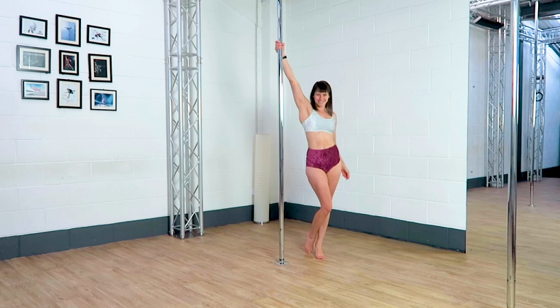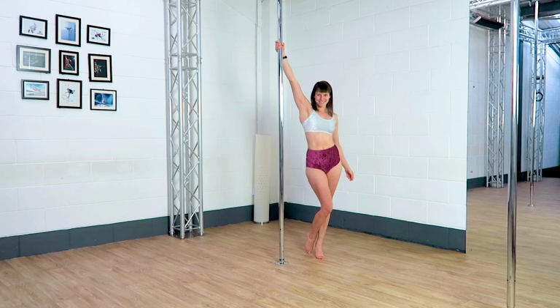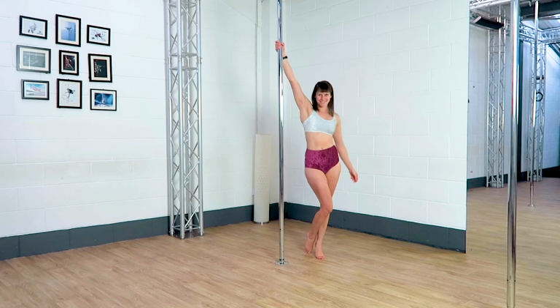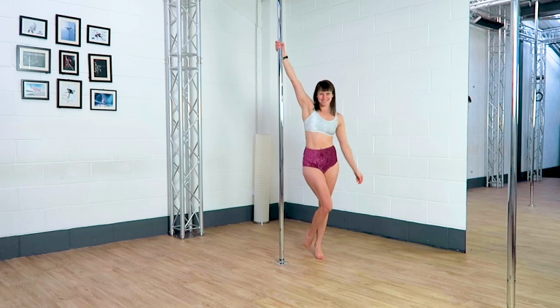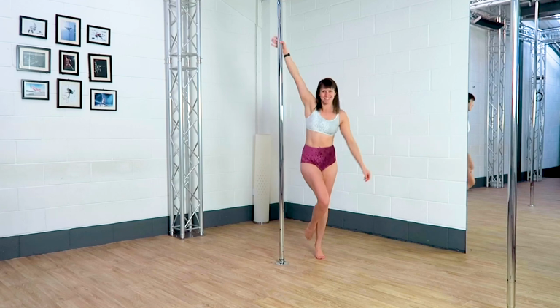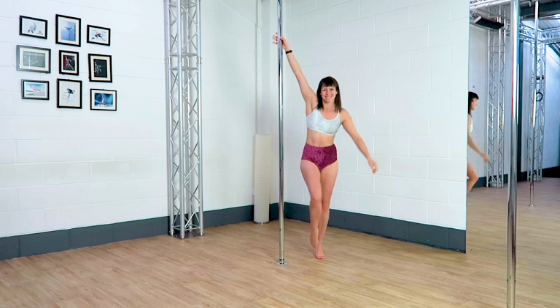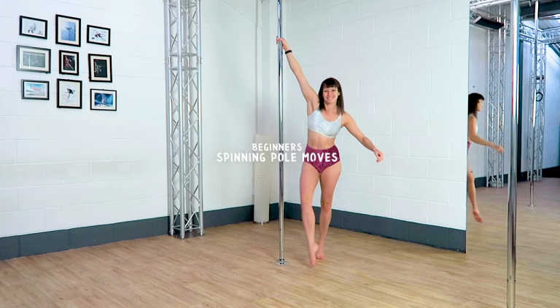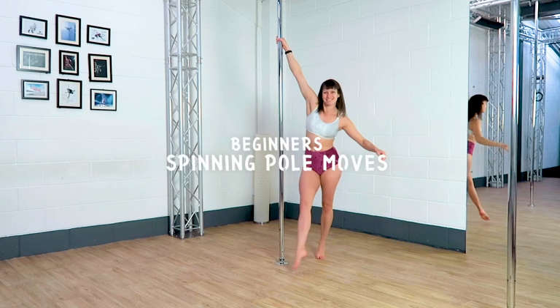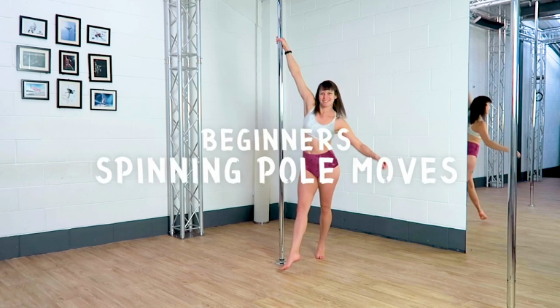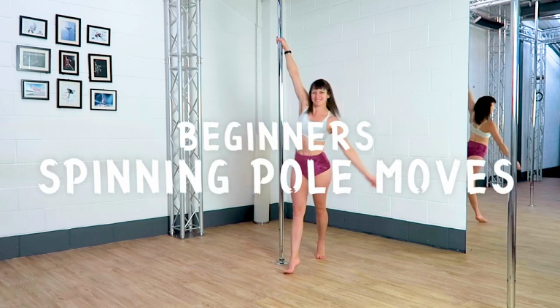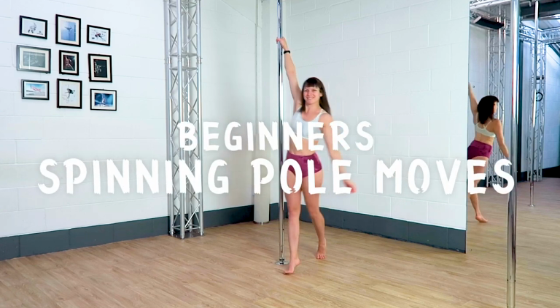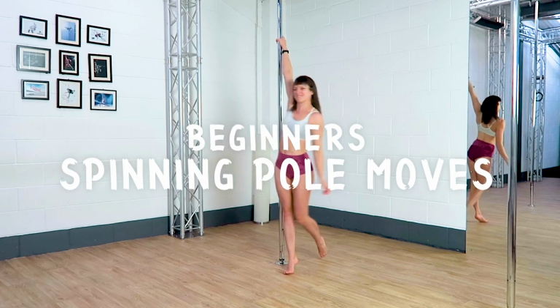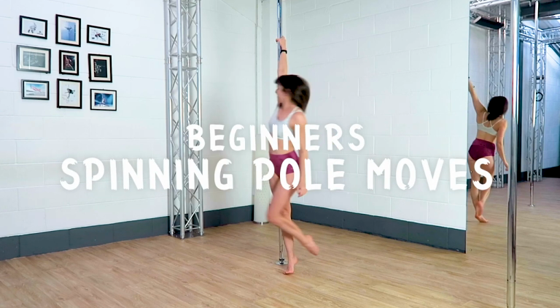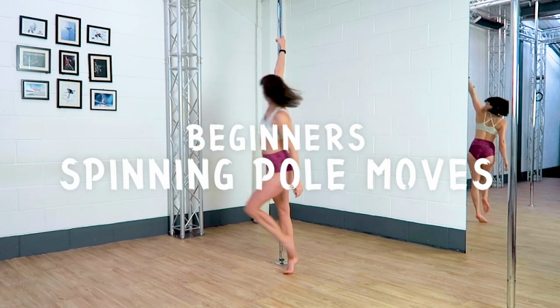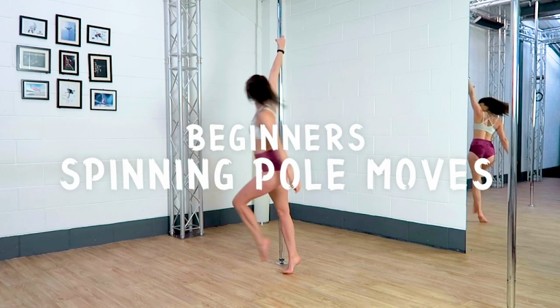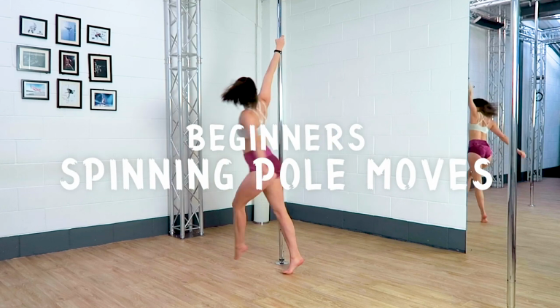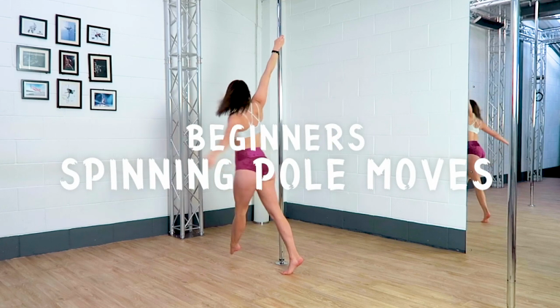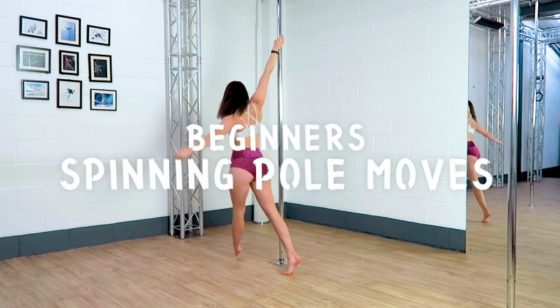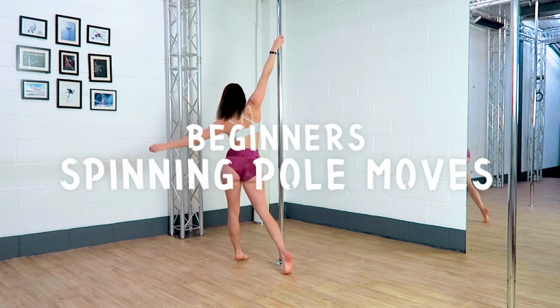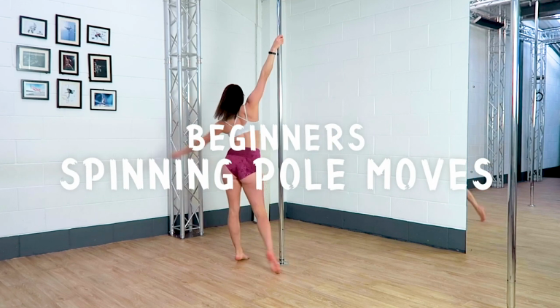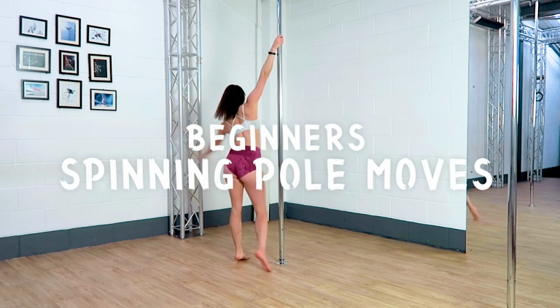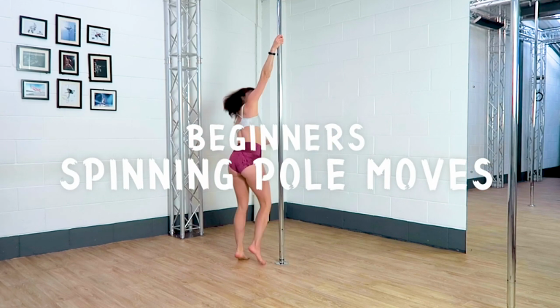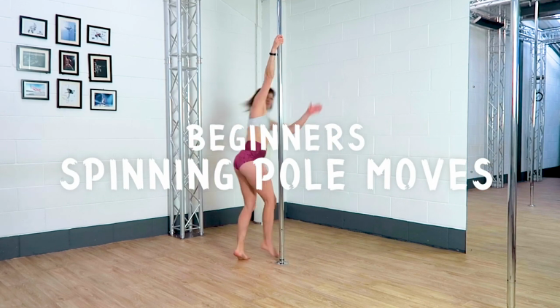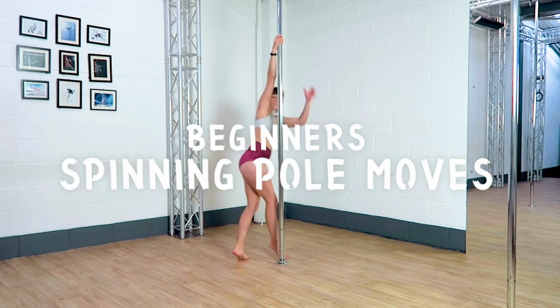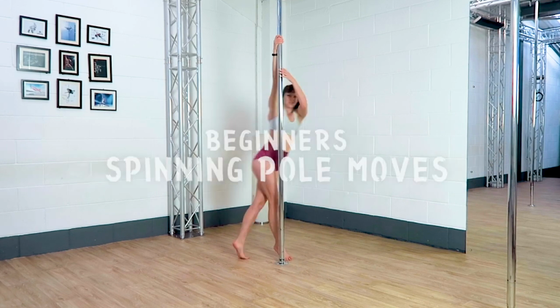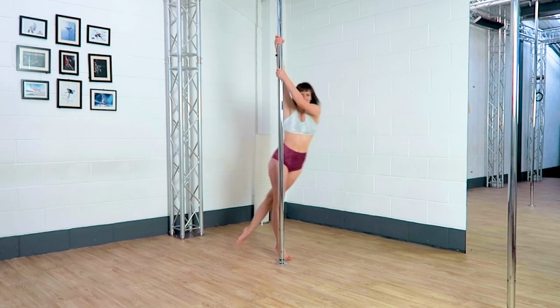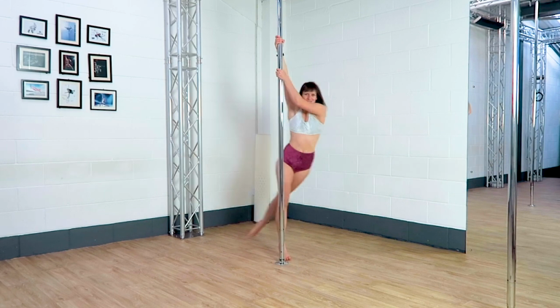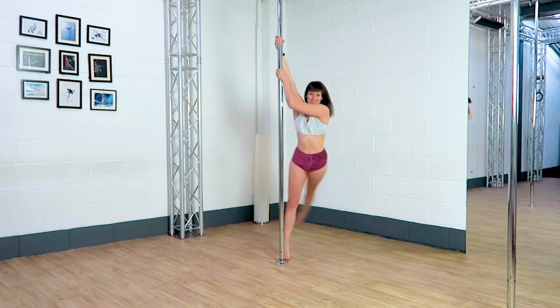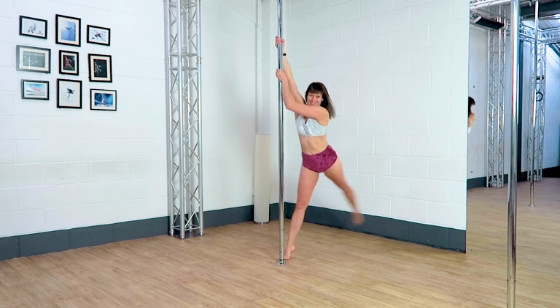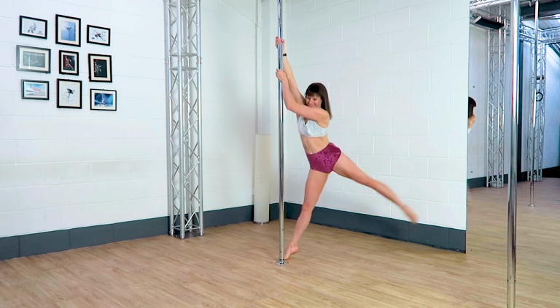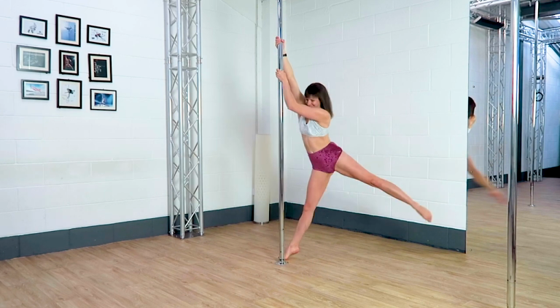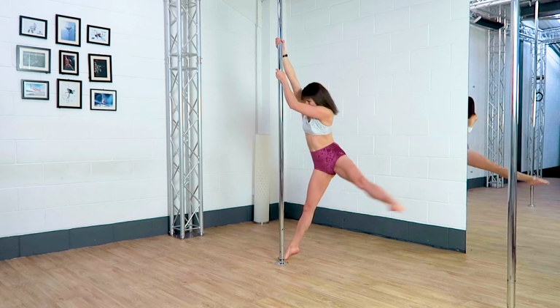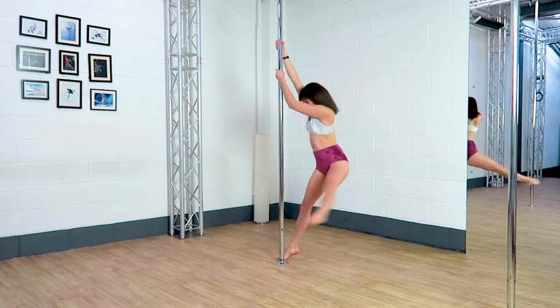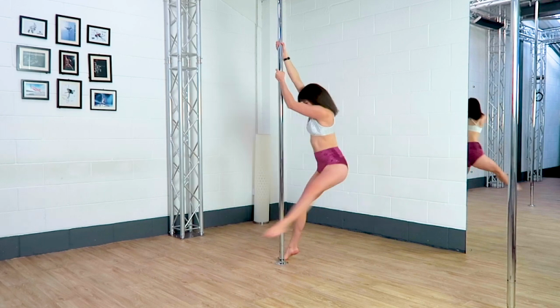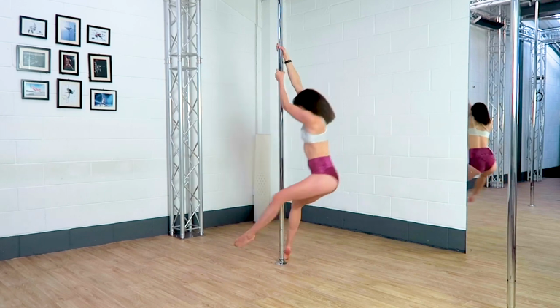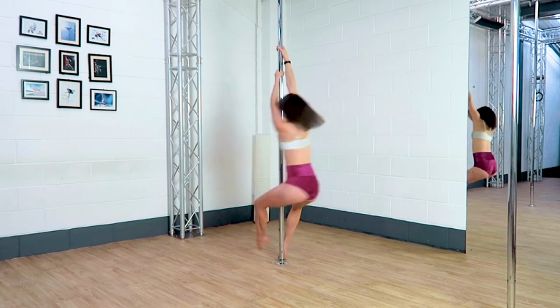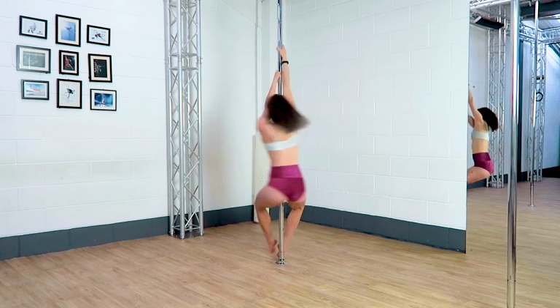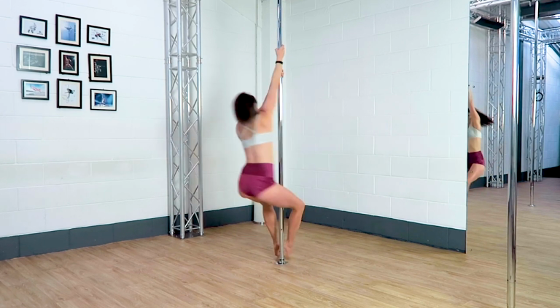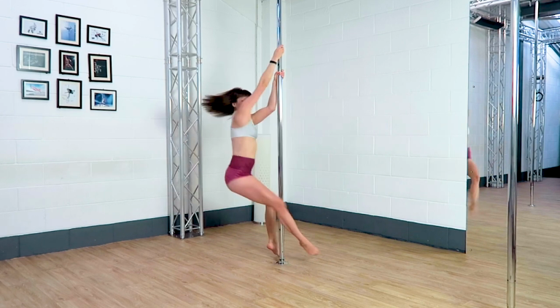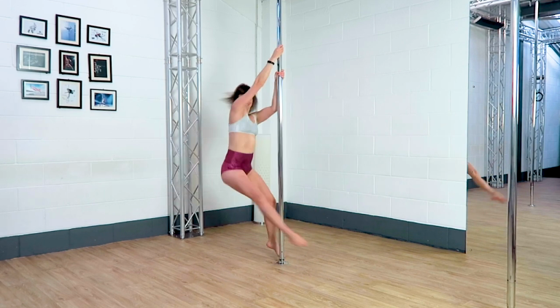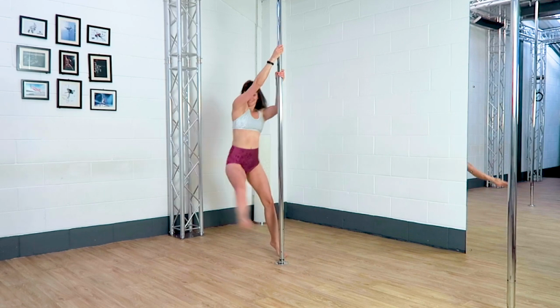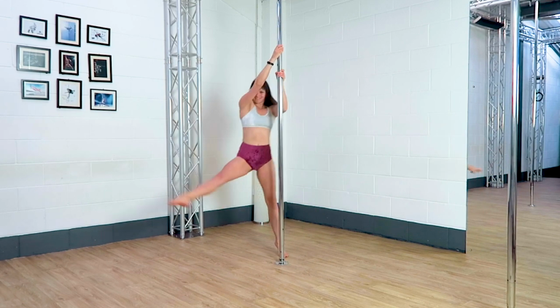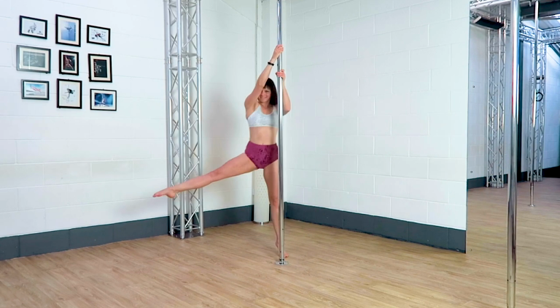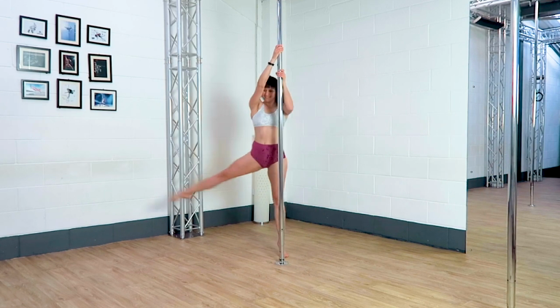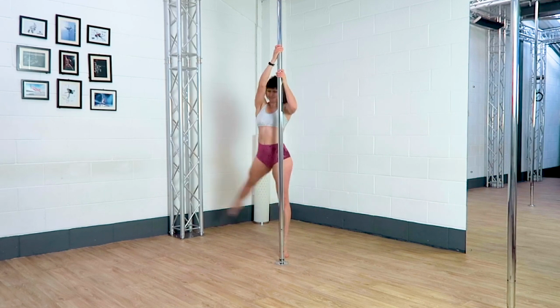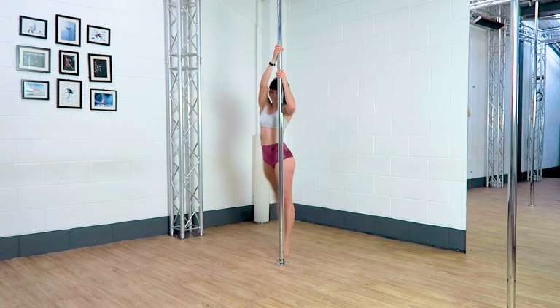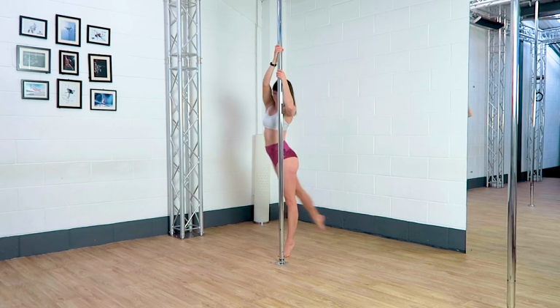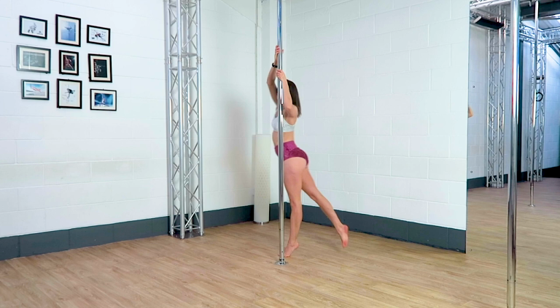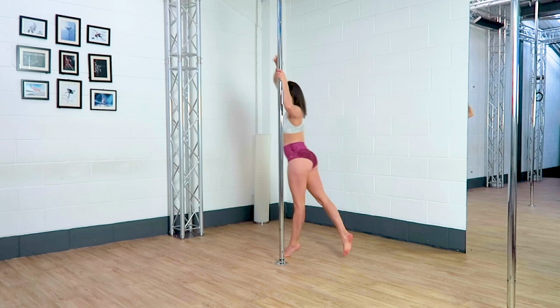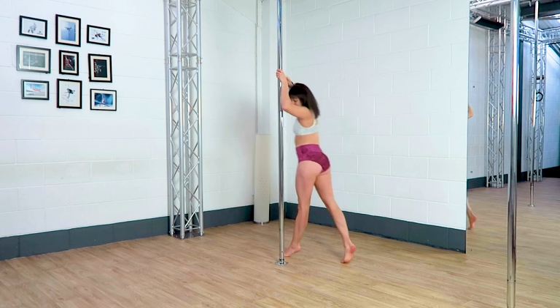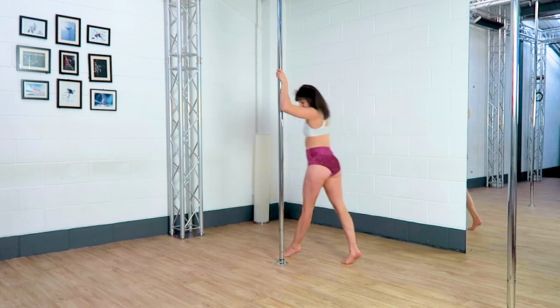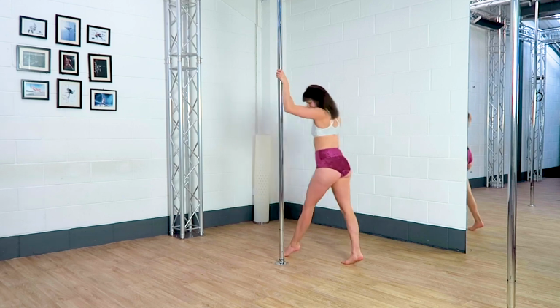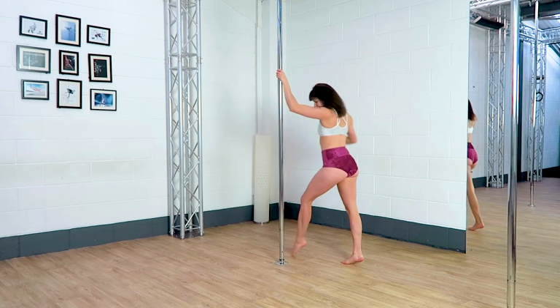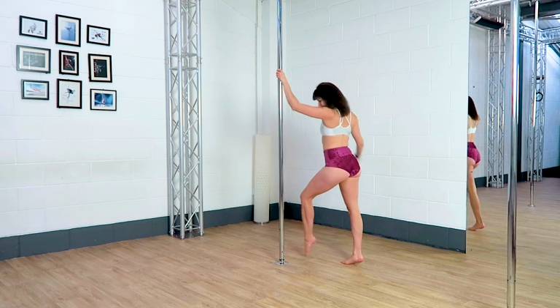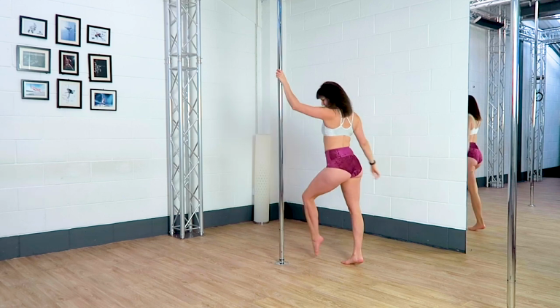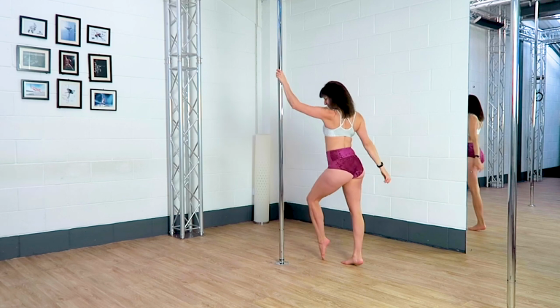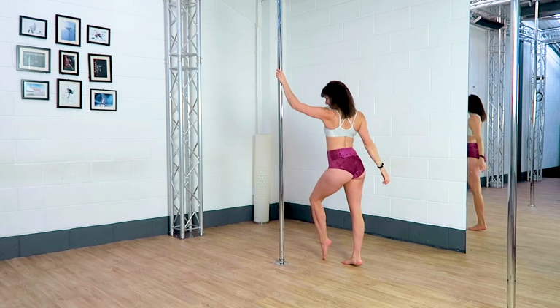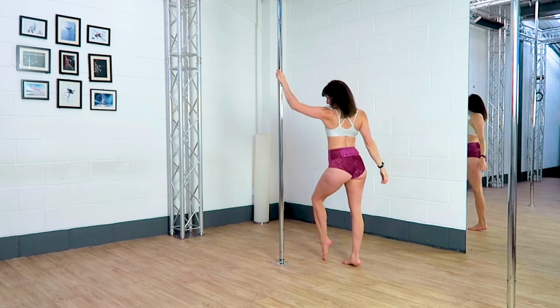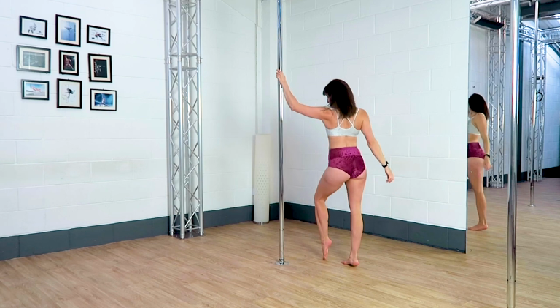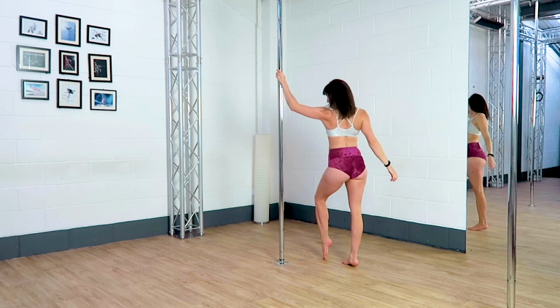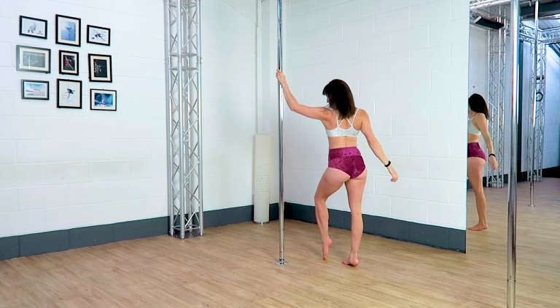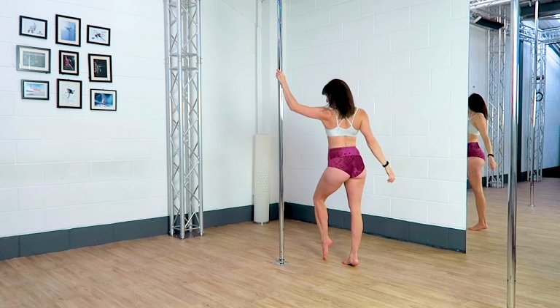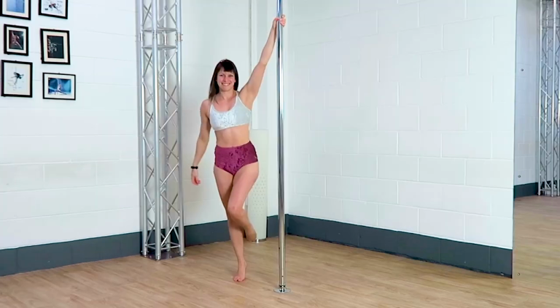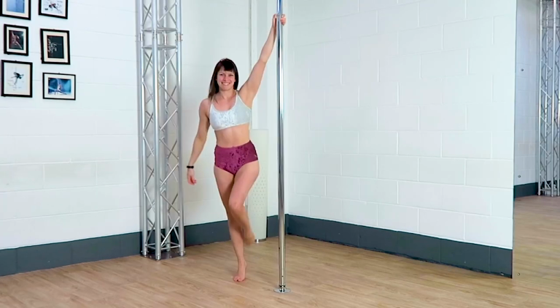There are so many cool spin pole moves that you can do, and I wanted to just show you a few beginner moves to get you started.